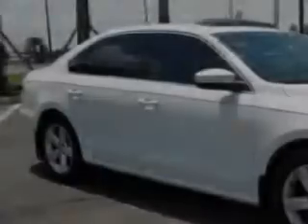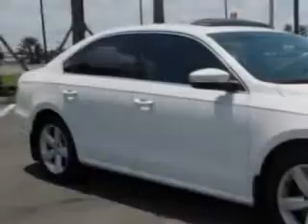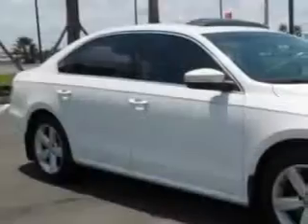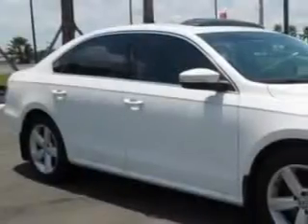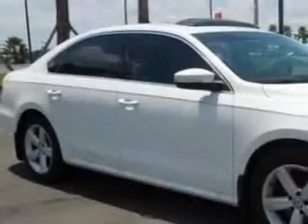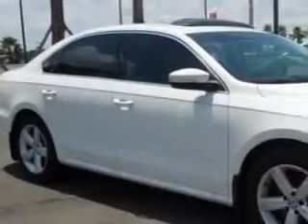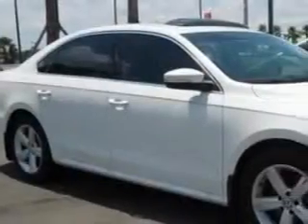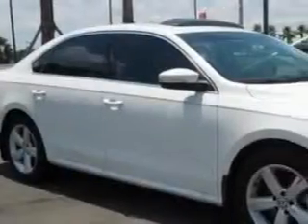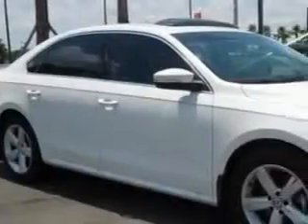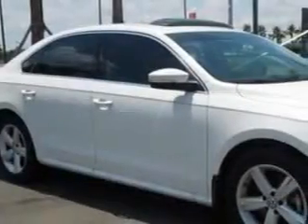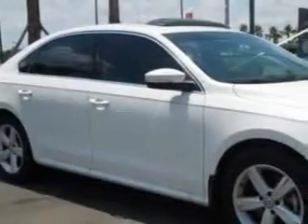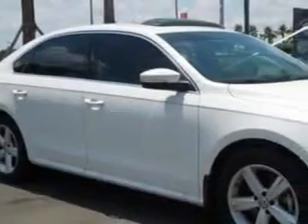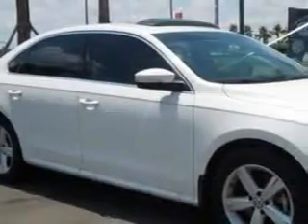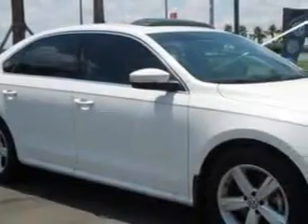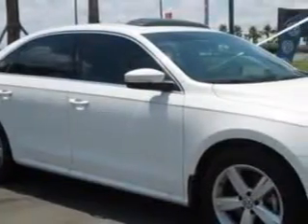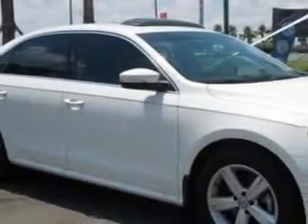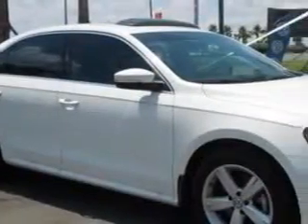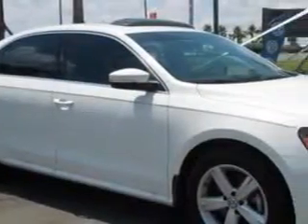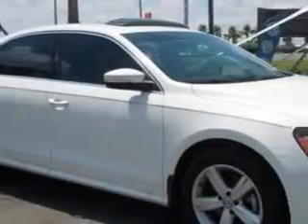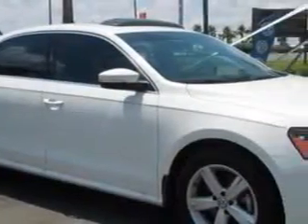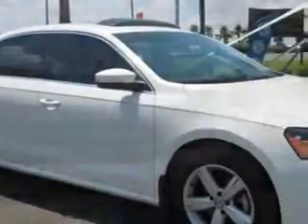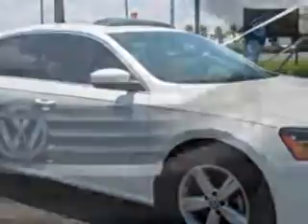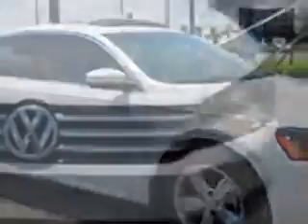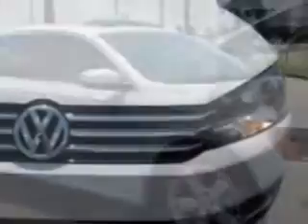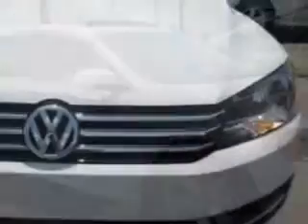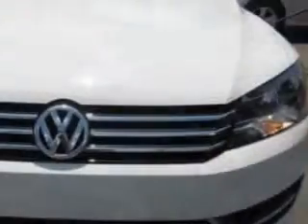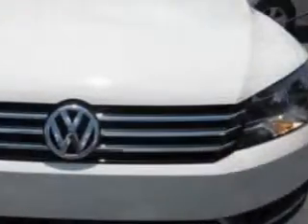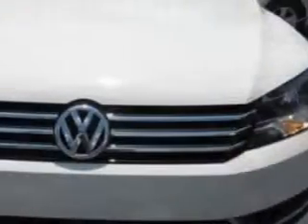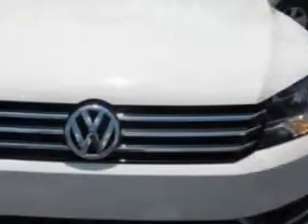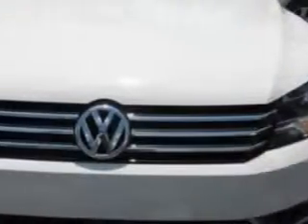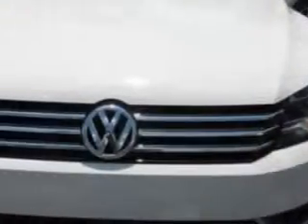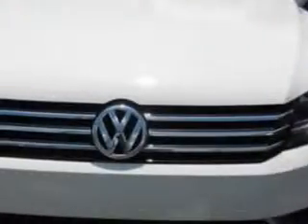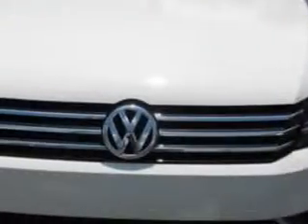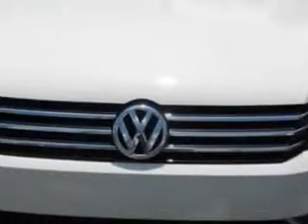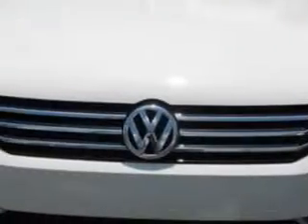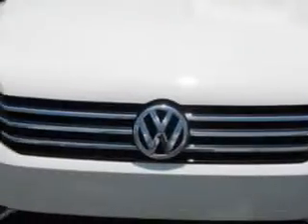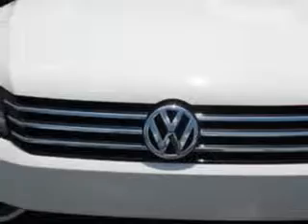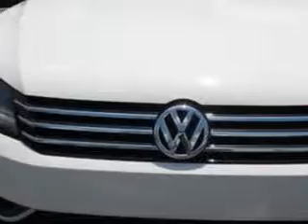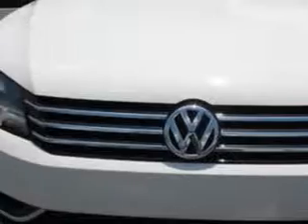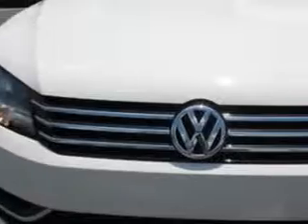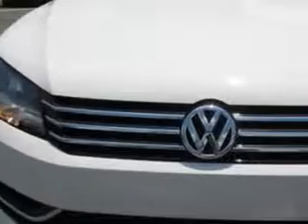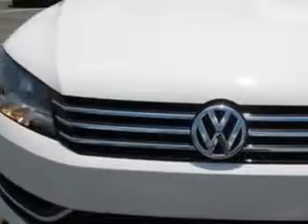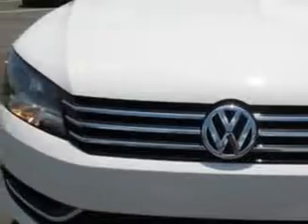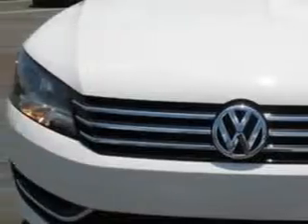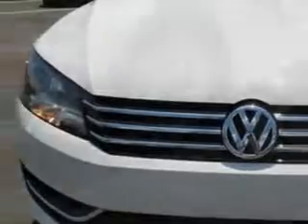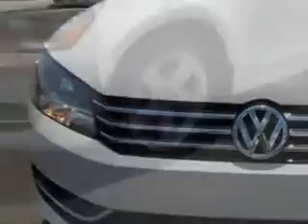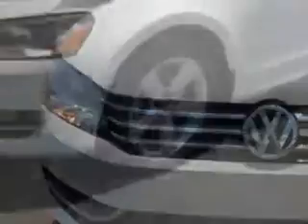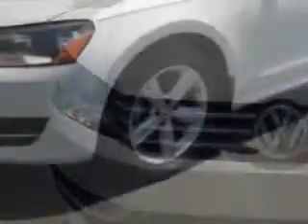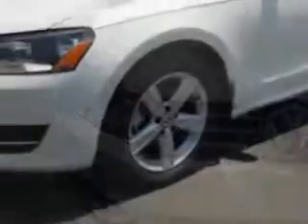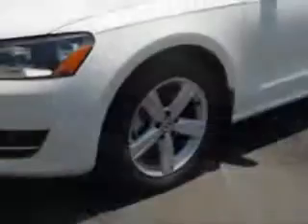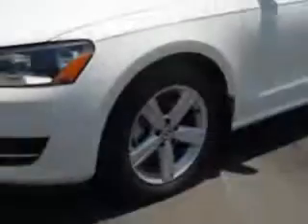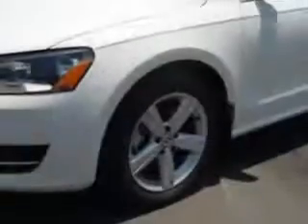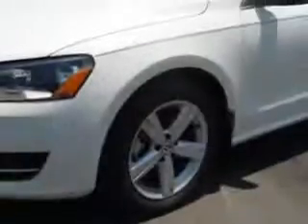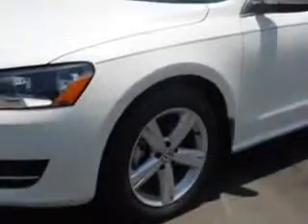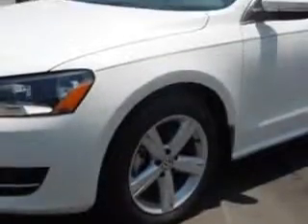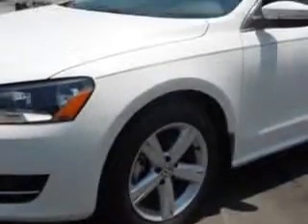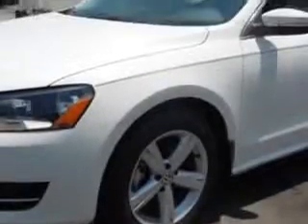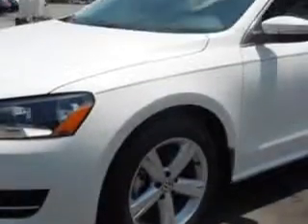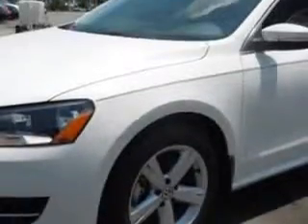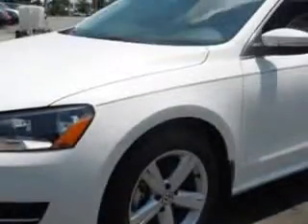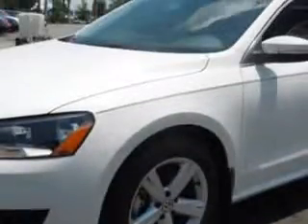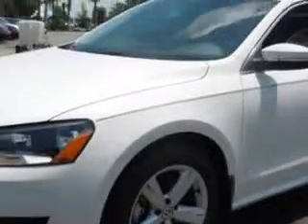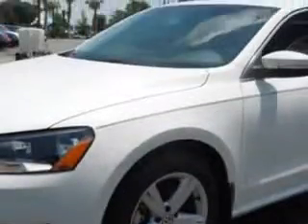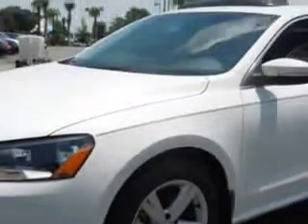Imagine driving this candy white 2013 Volkswagen Passat Sedan SE, equipped with a 5-cylinder engine and an automatic transmission.